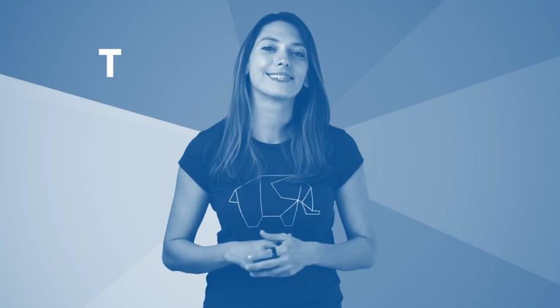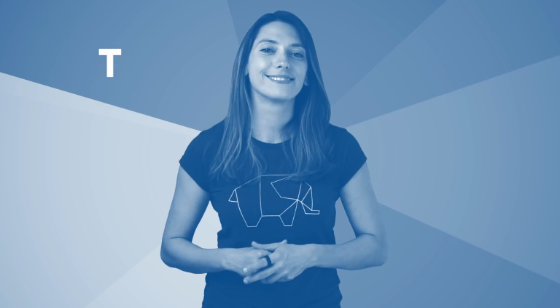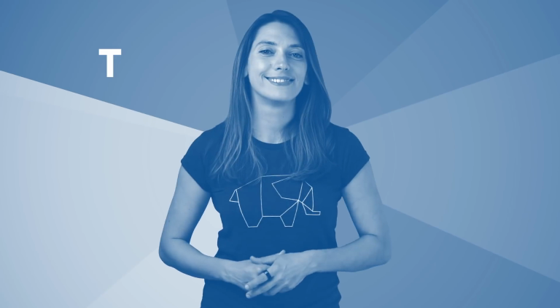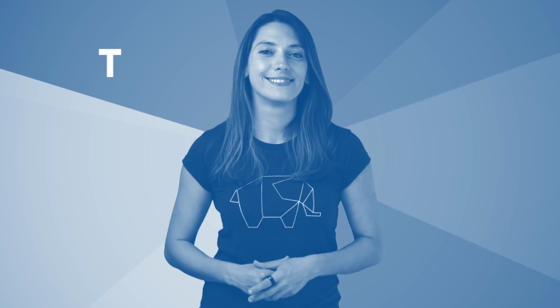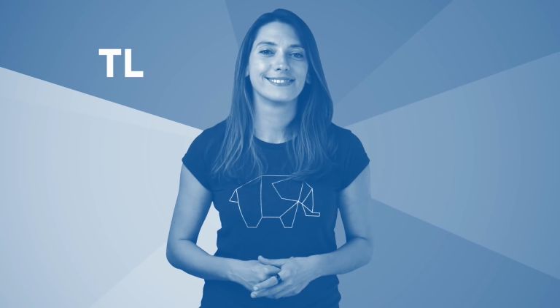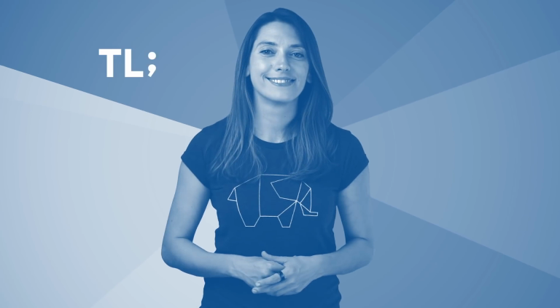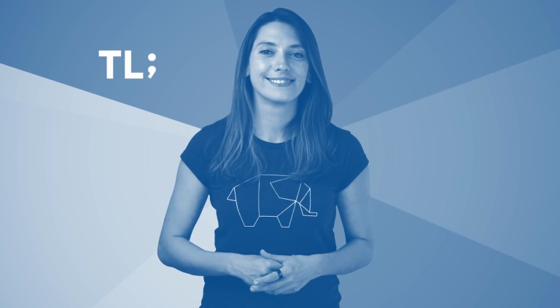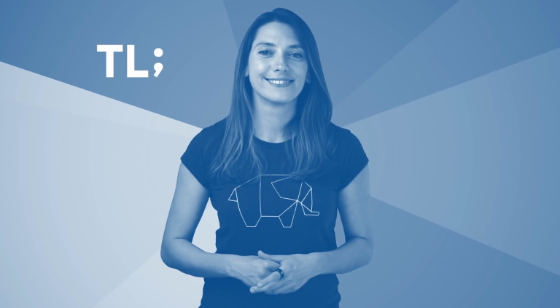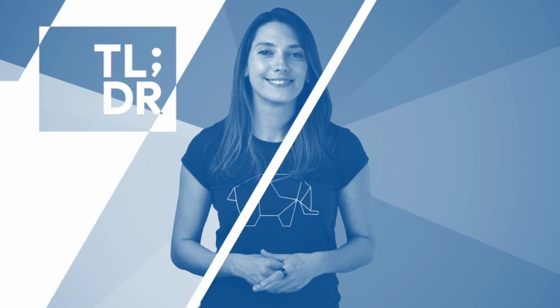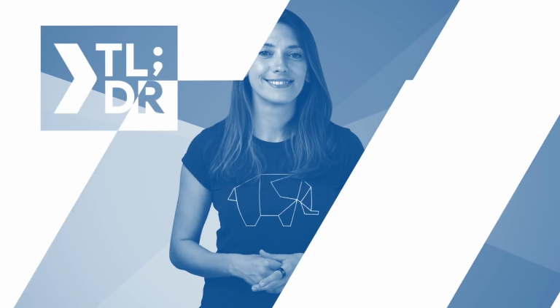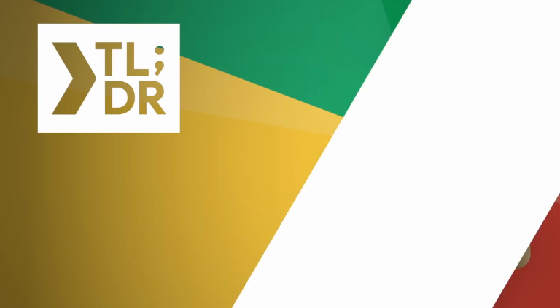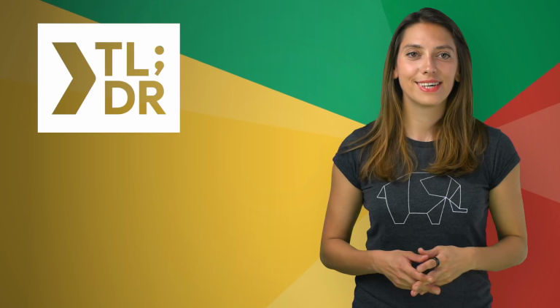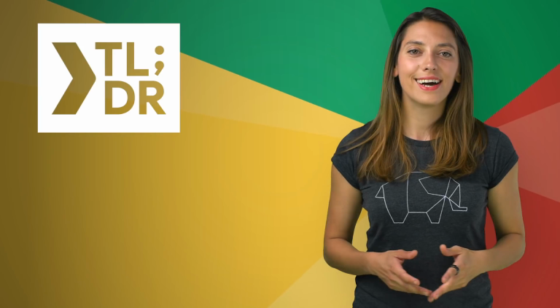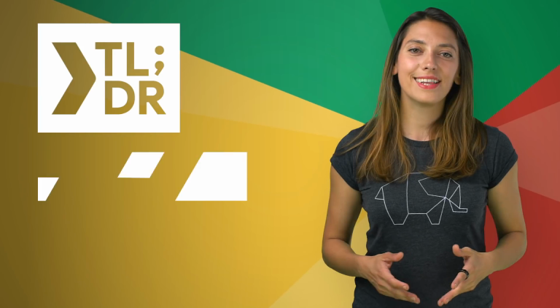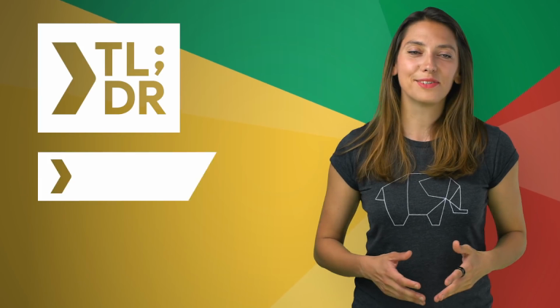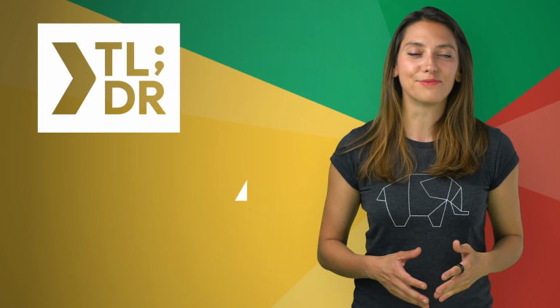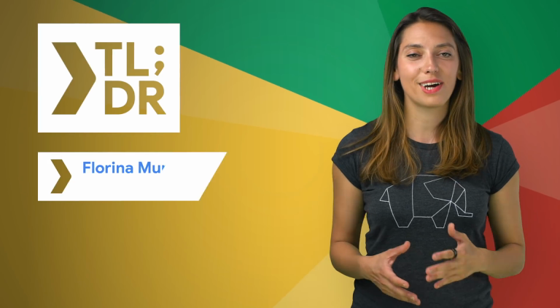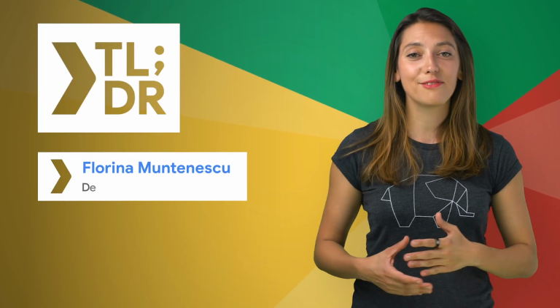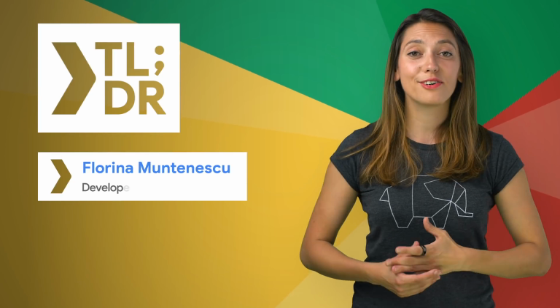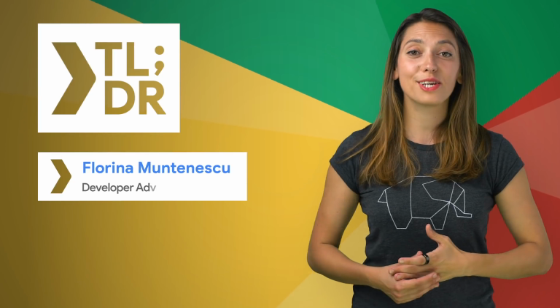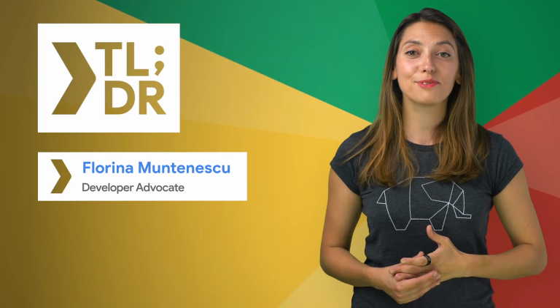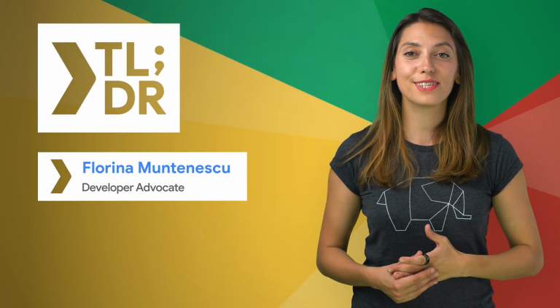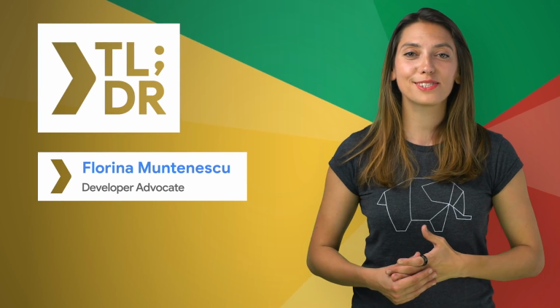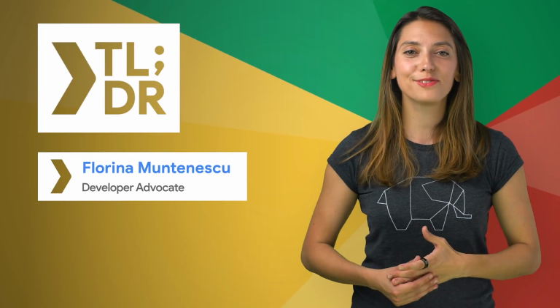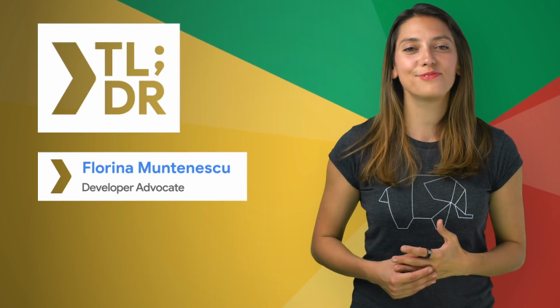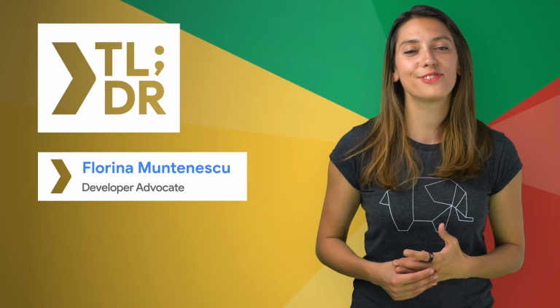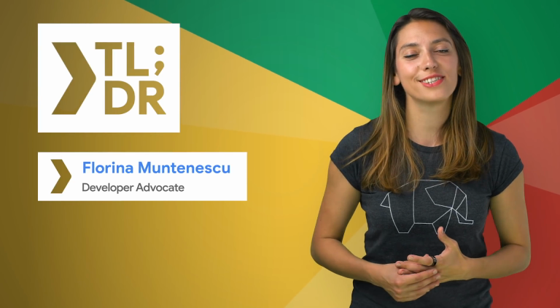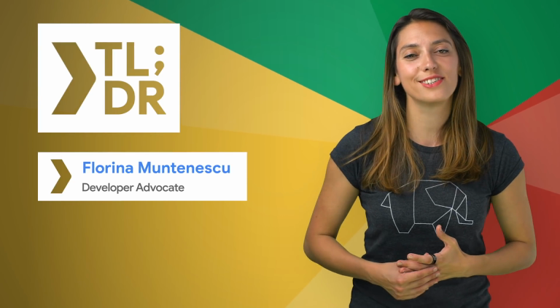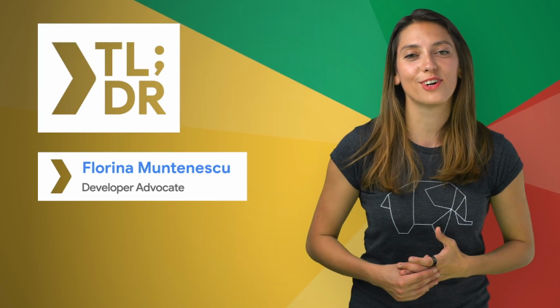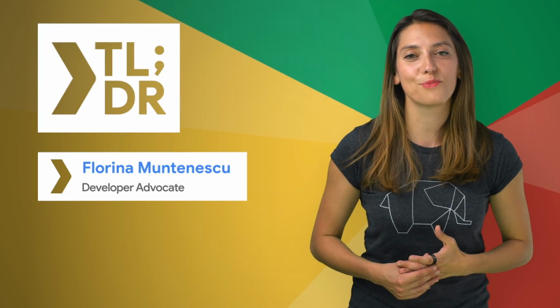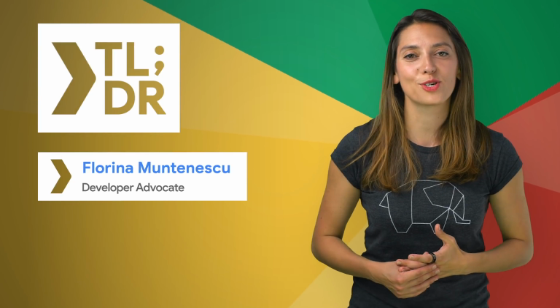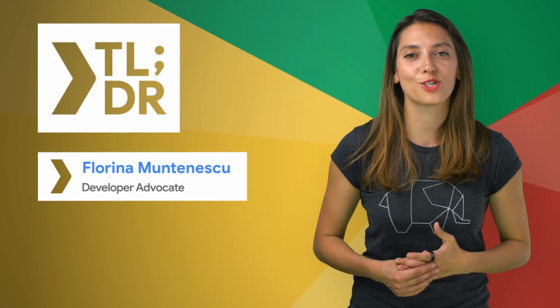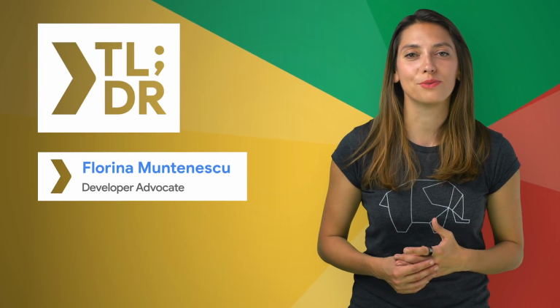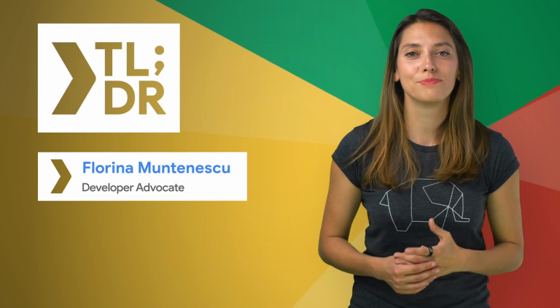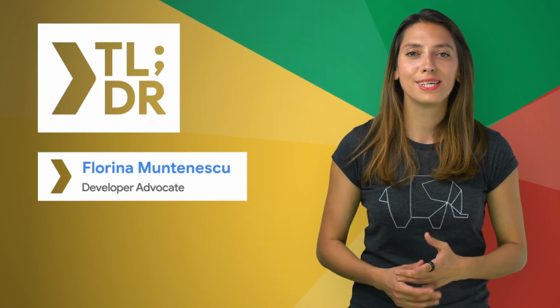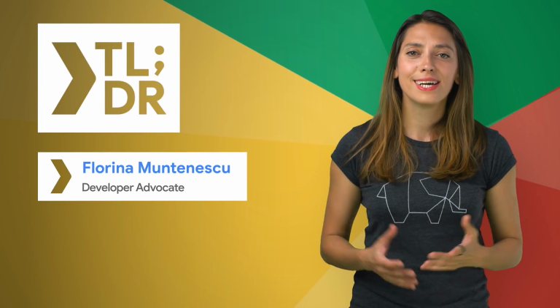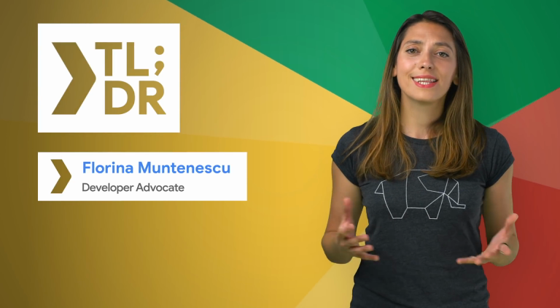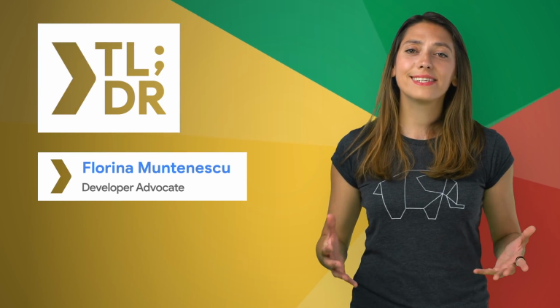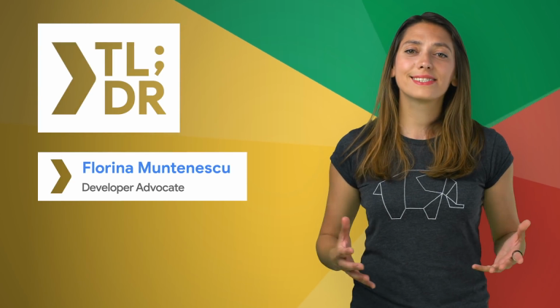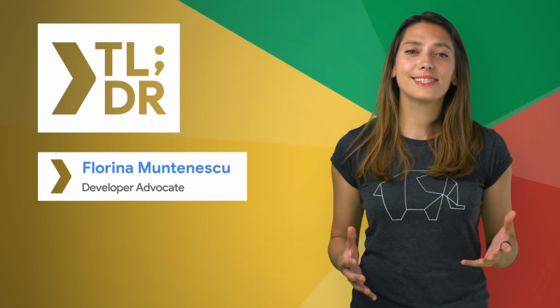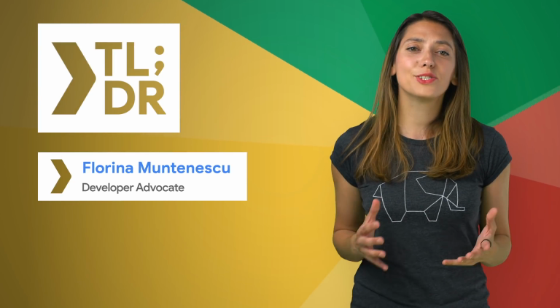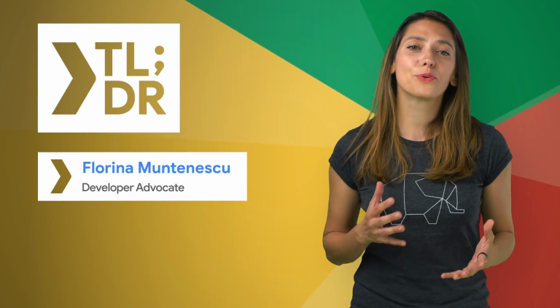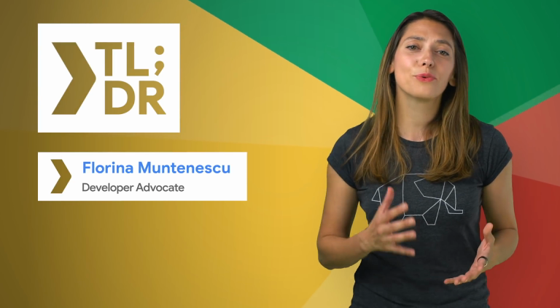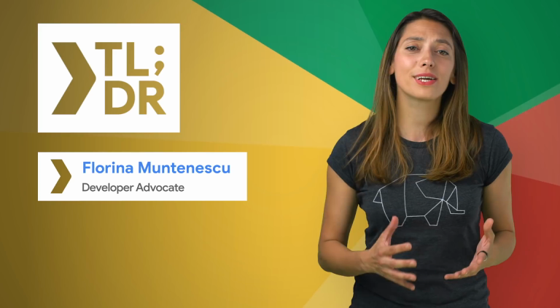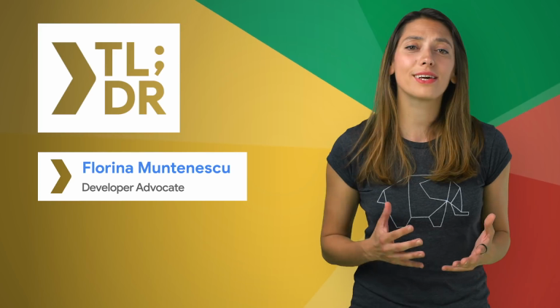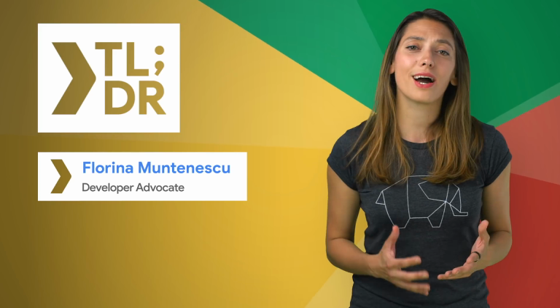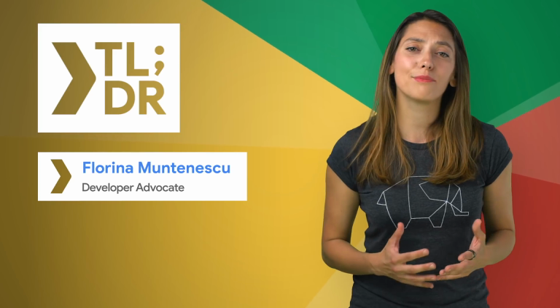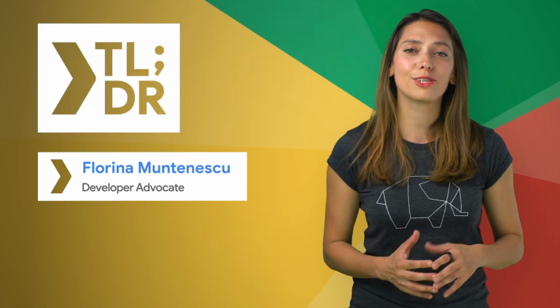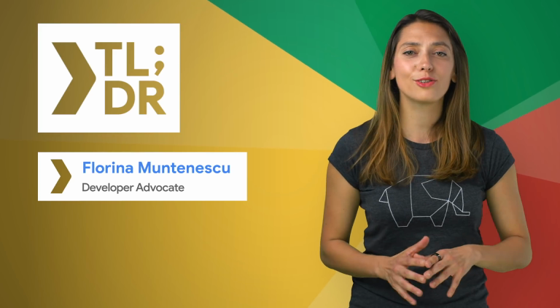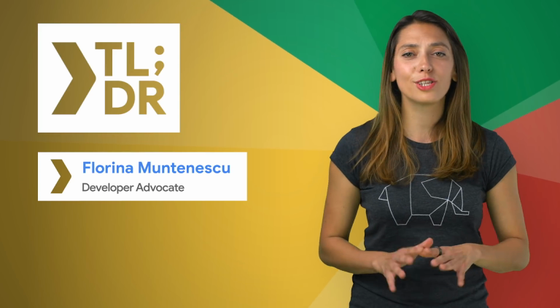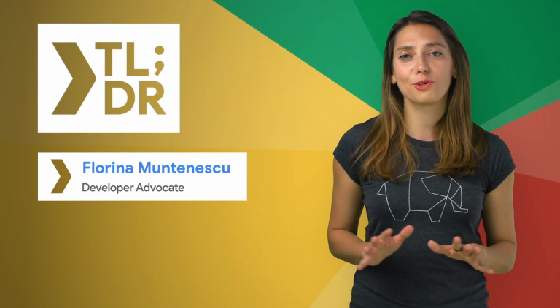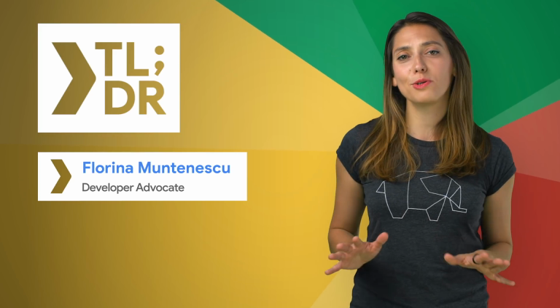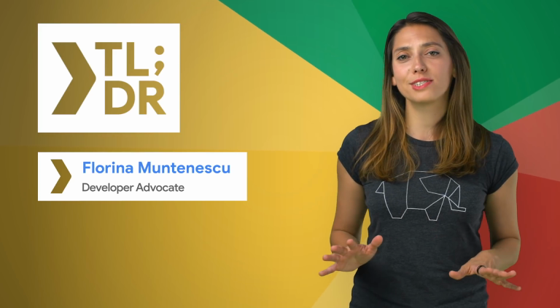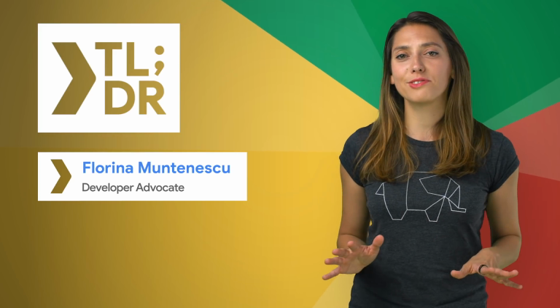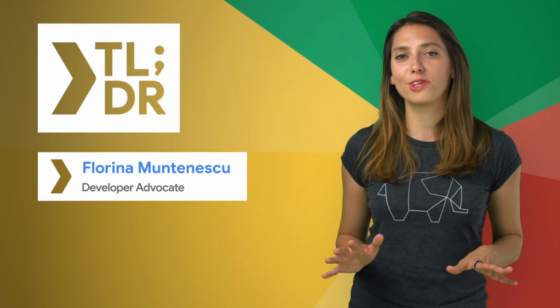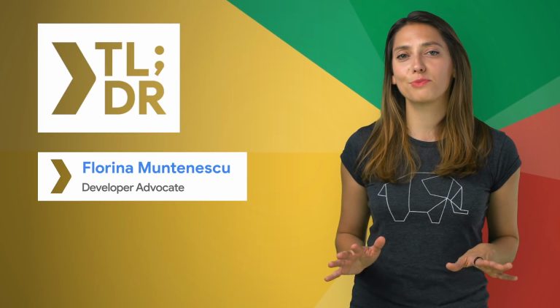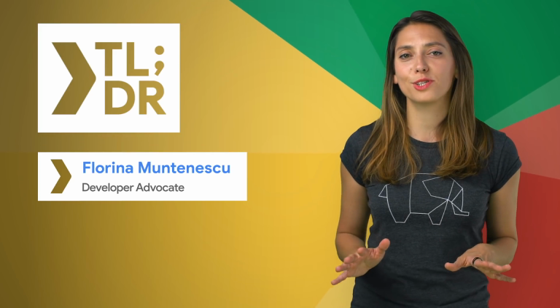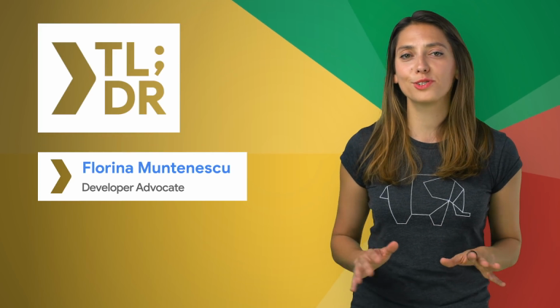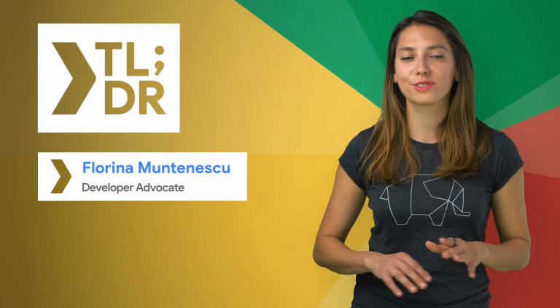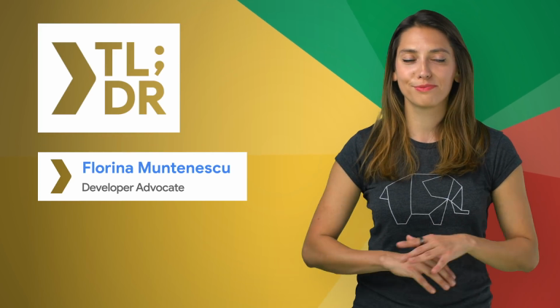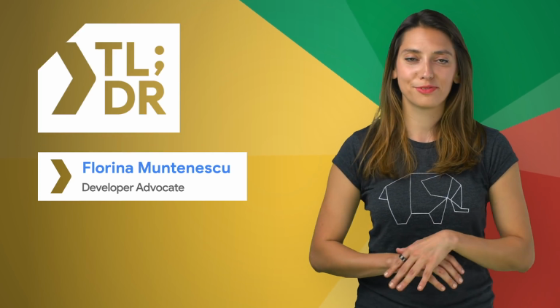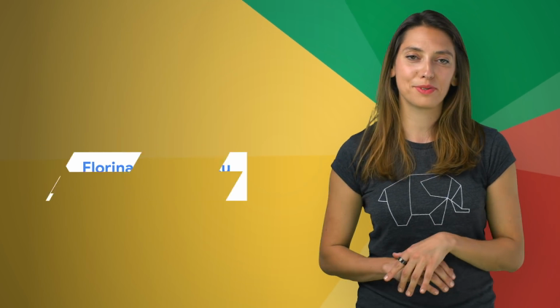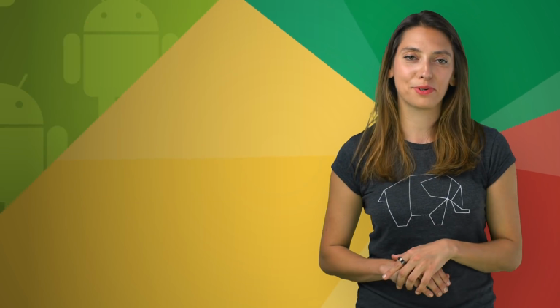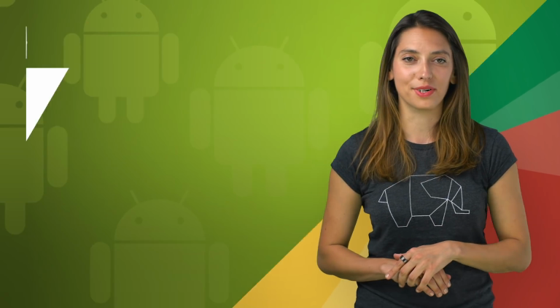Hello, I'm Florina Muntenescu for The Developer Show. This is your weekly update on the coolest developer news from Google.